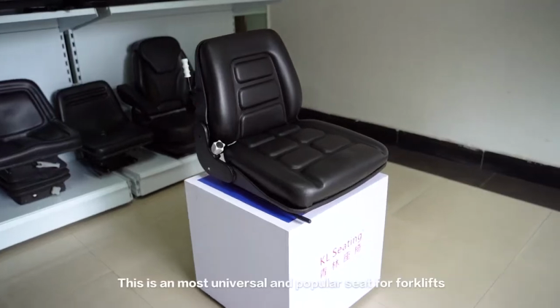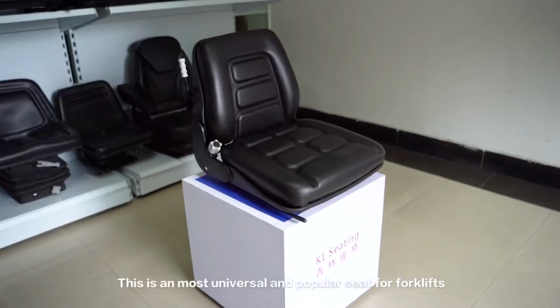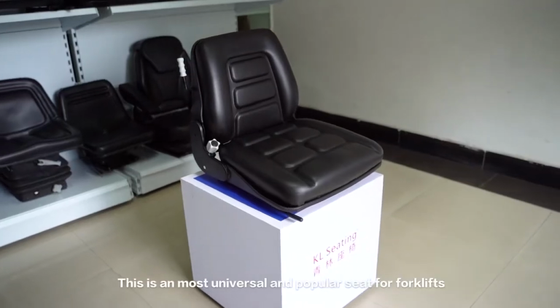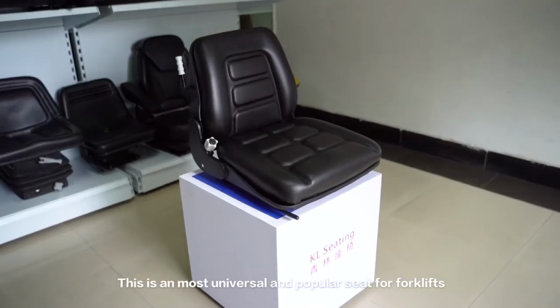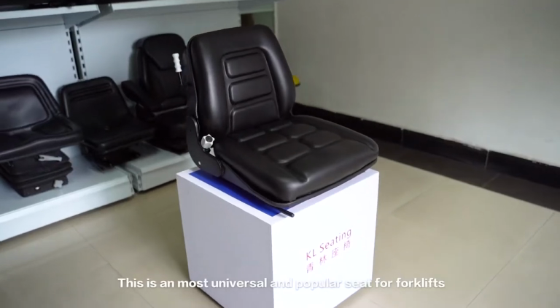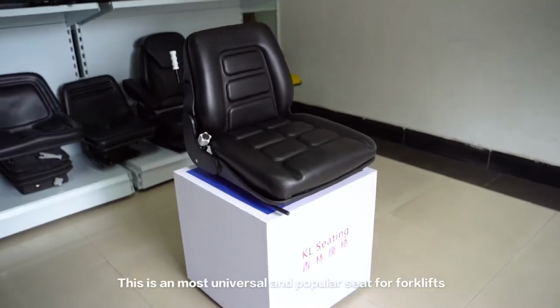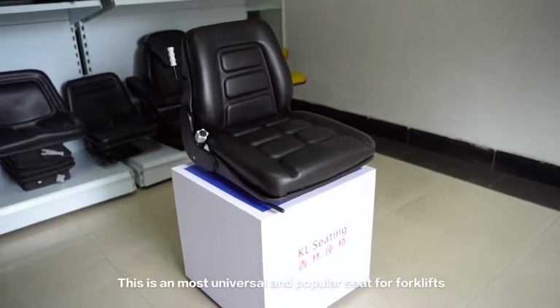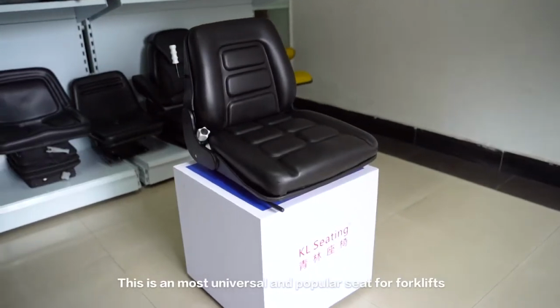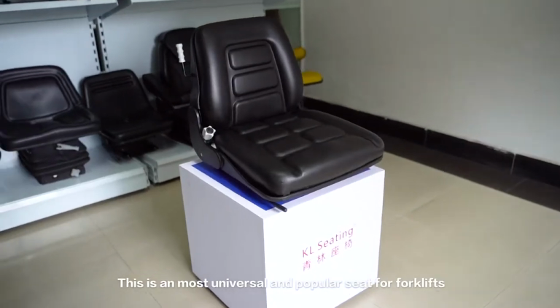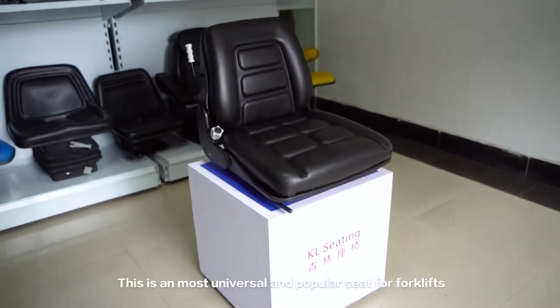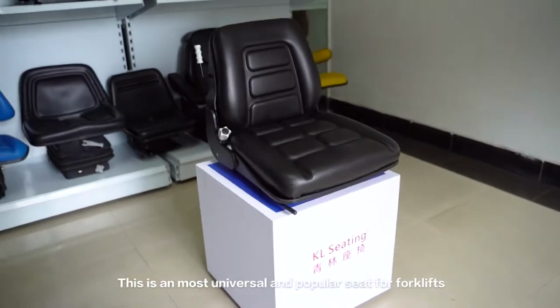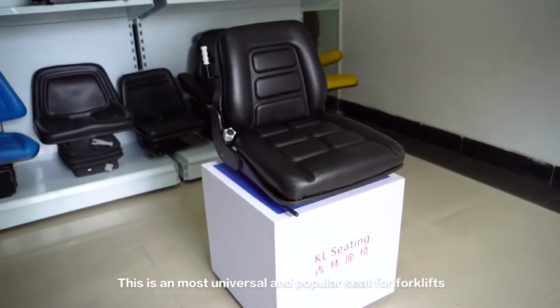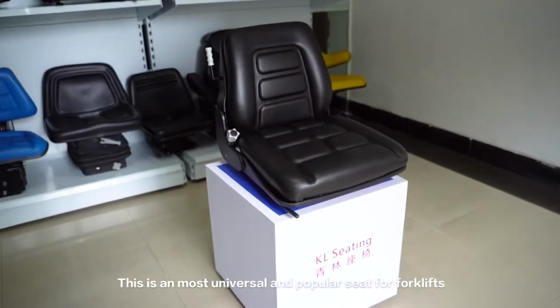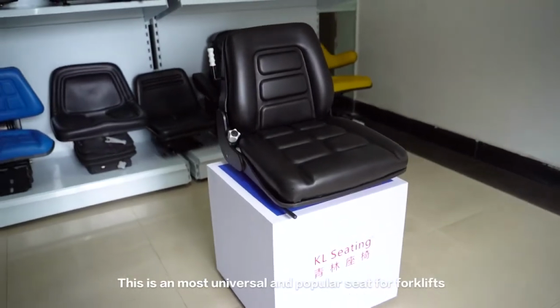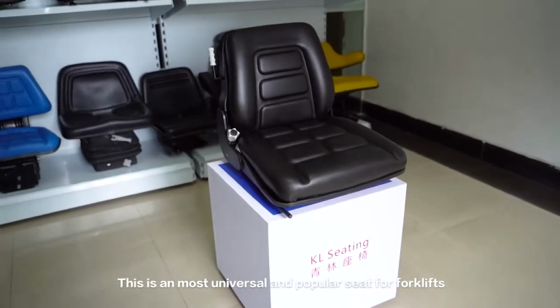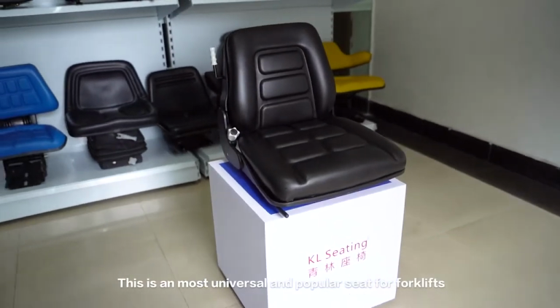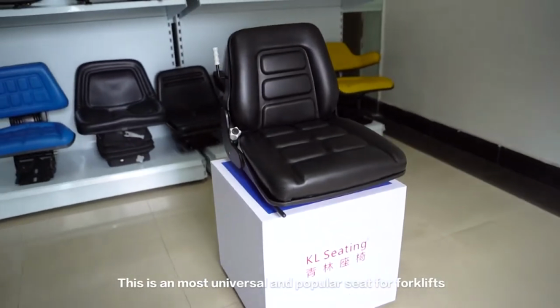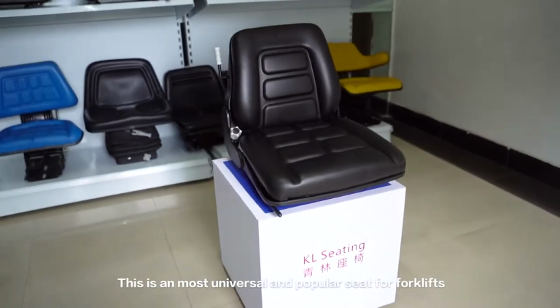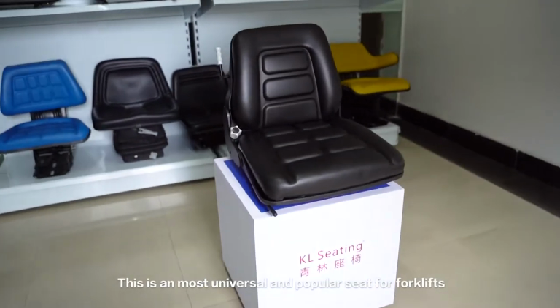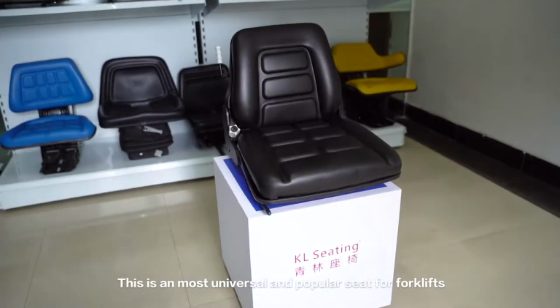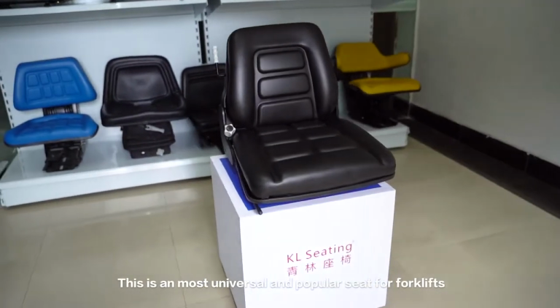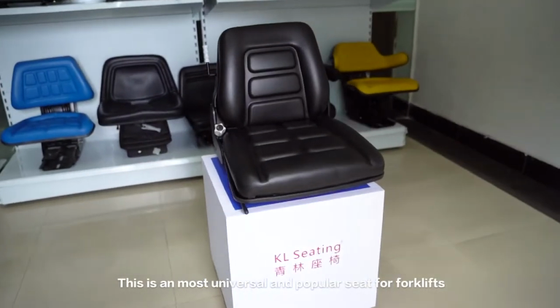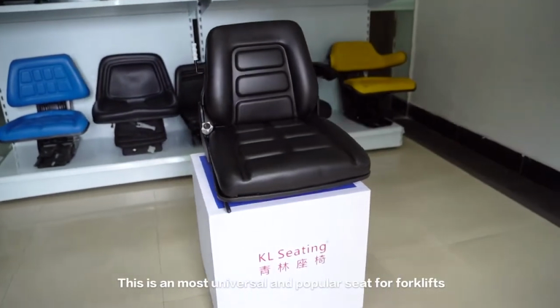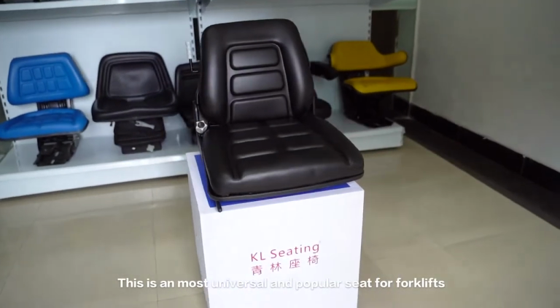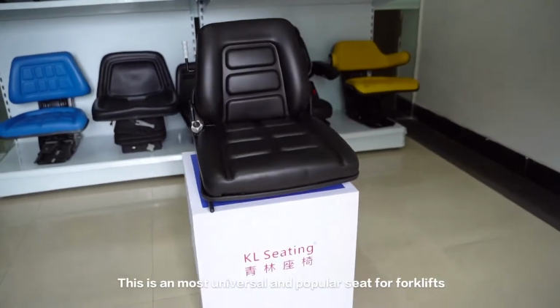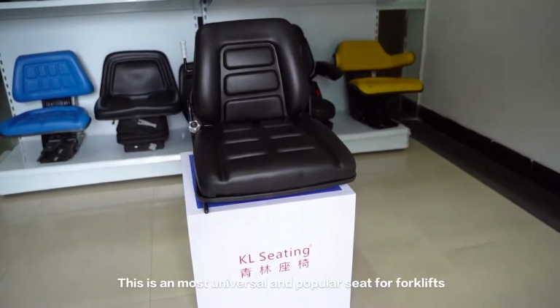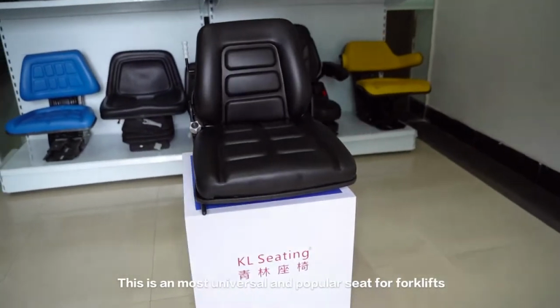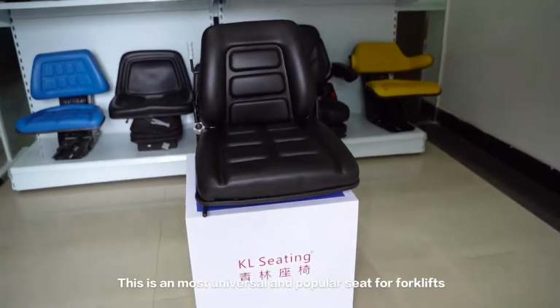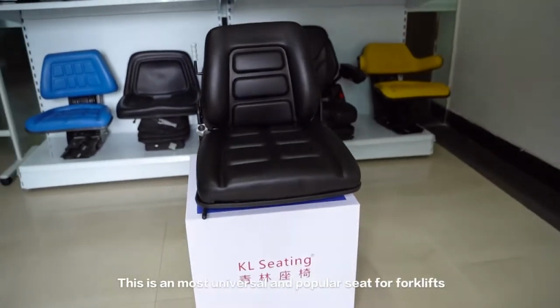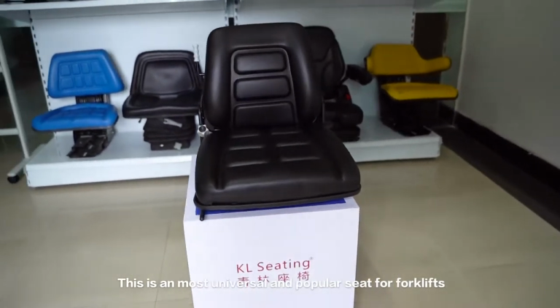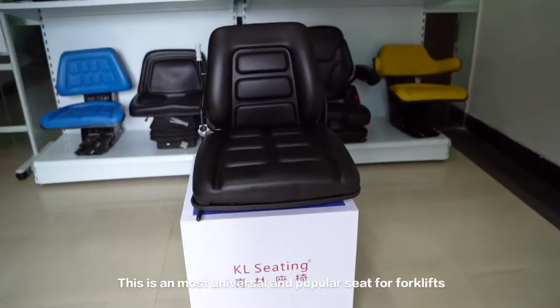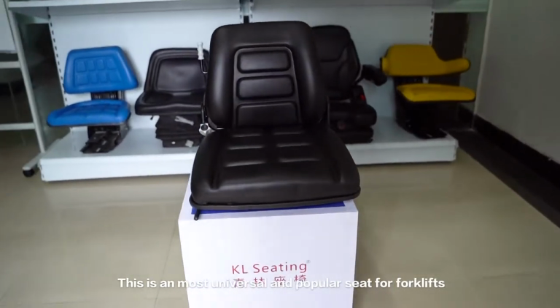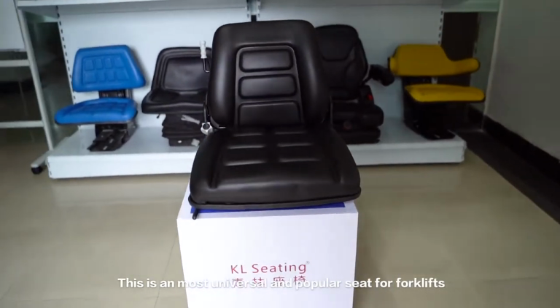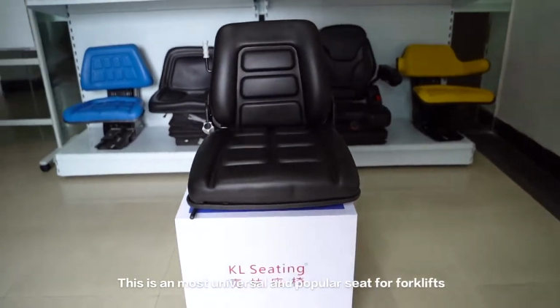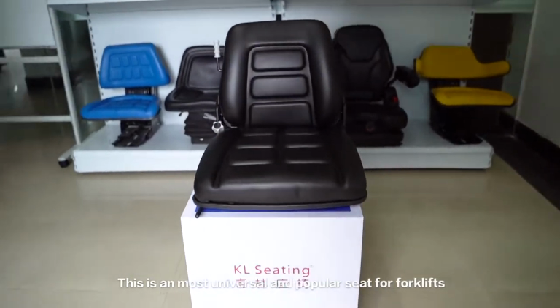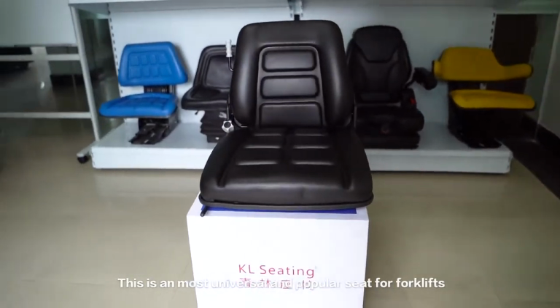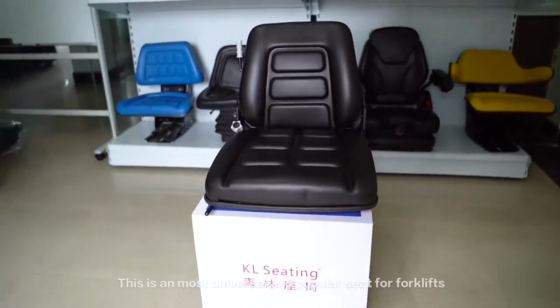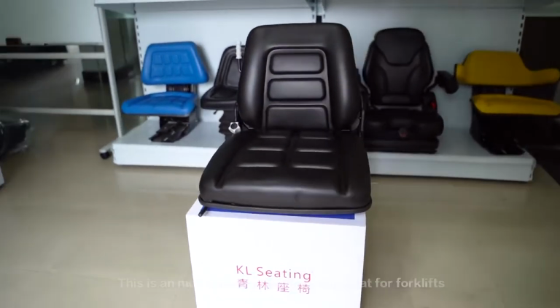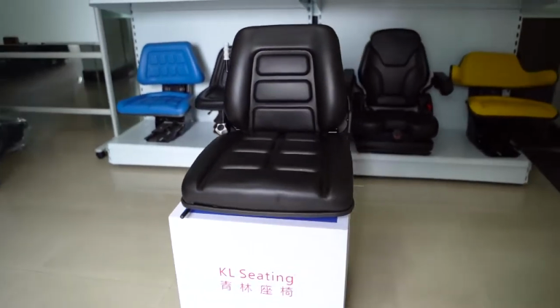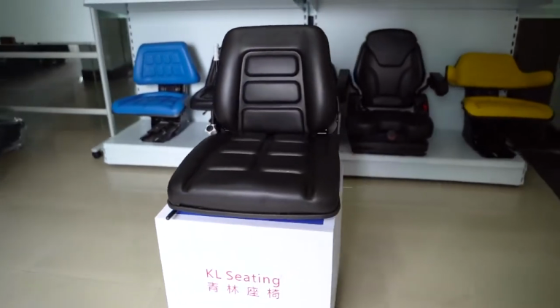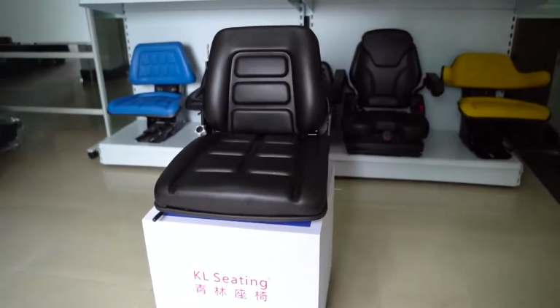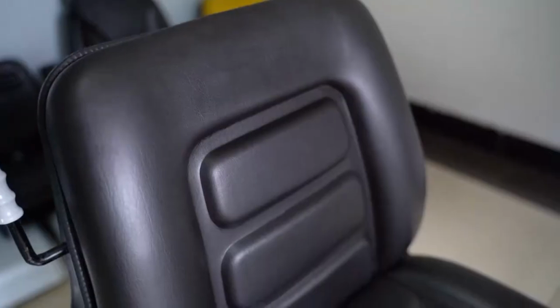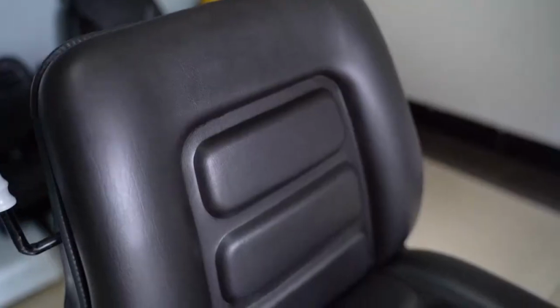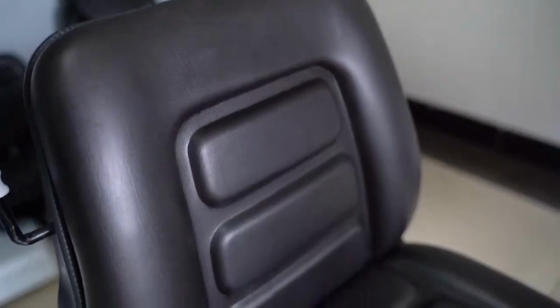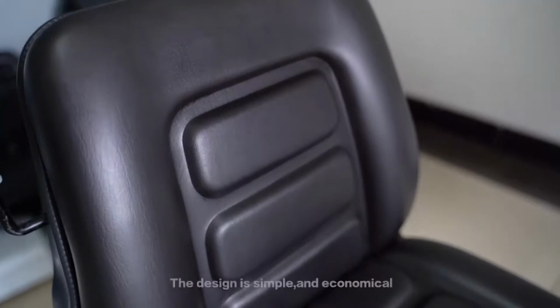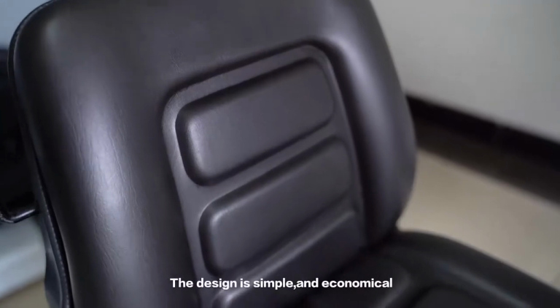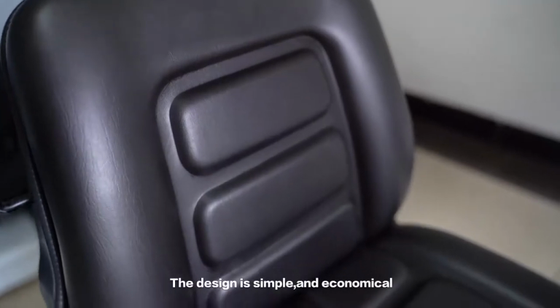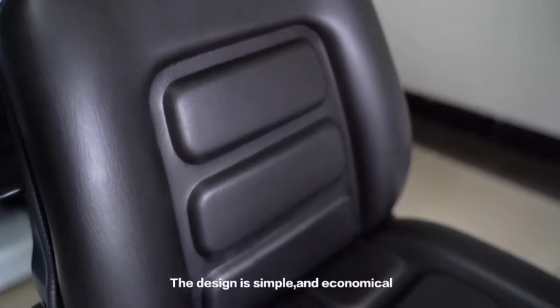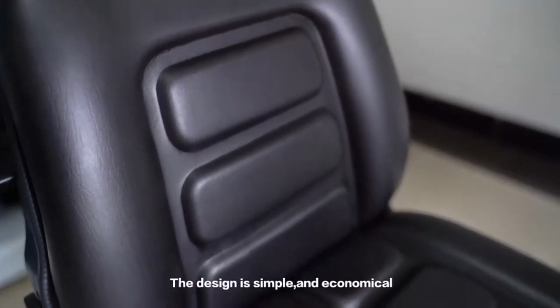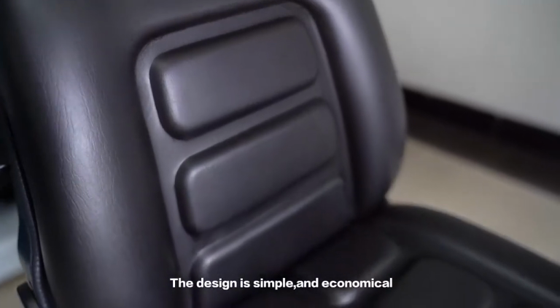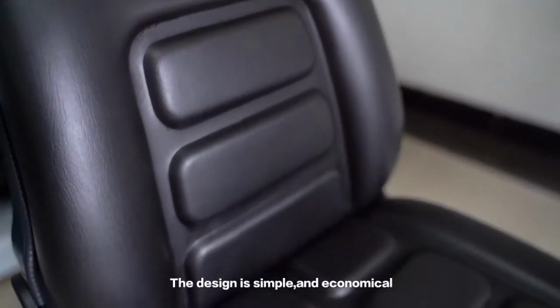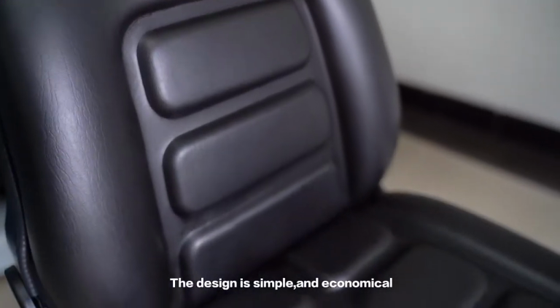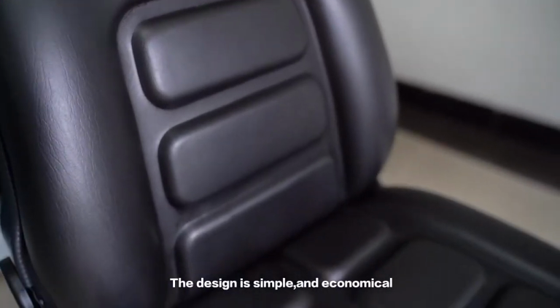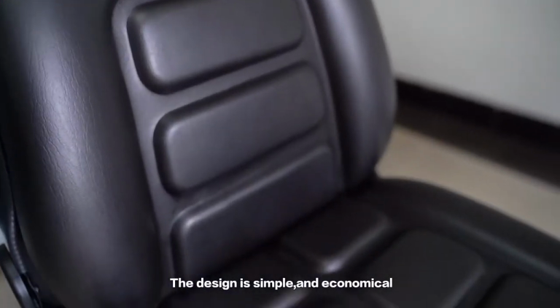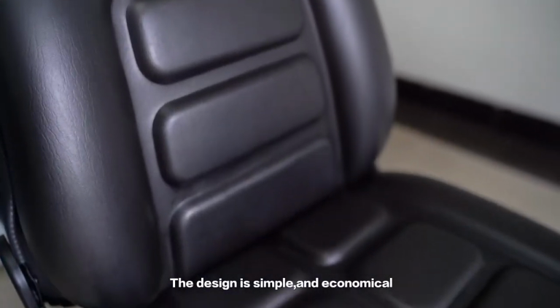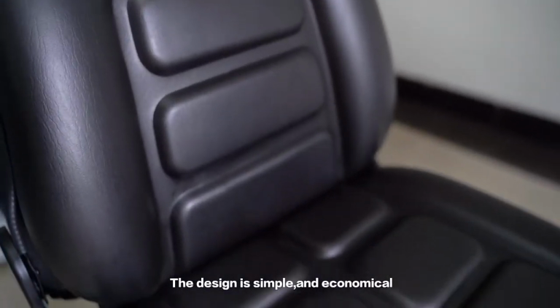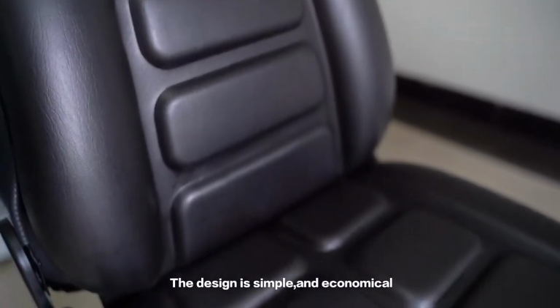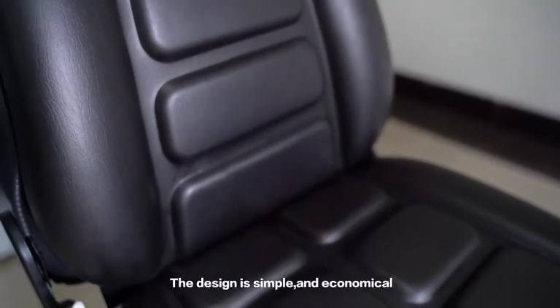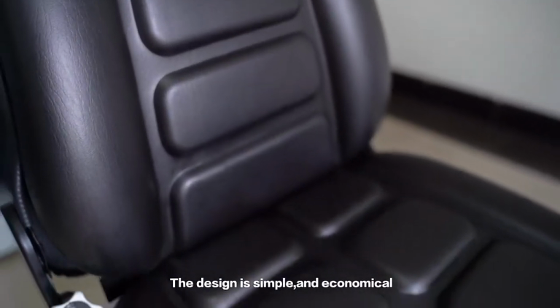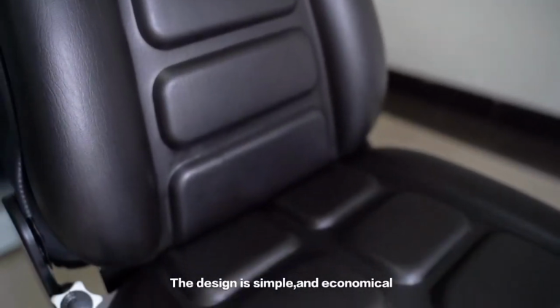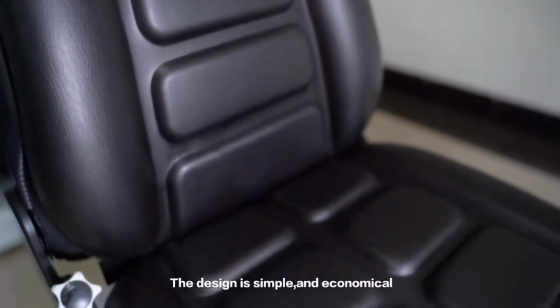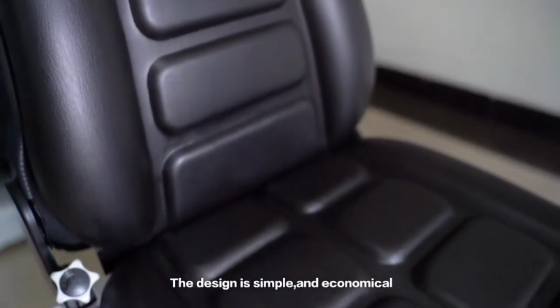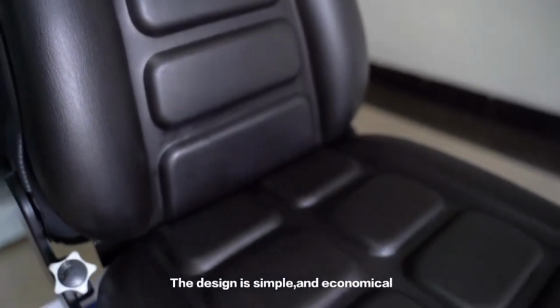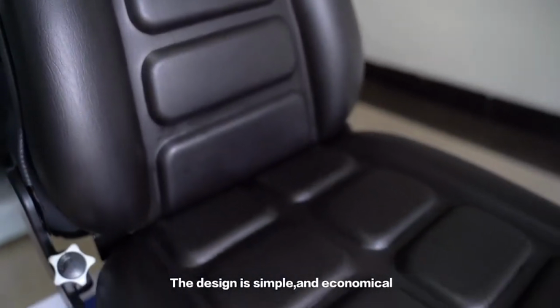This is a most universal and popular seat for forklifts. The design is simple and economical.